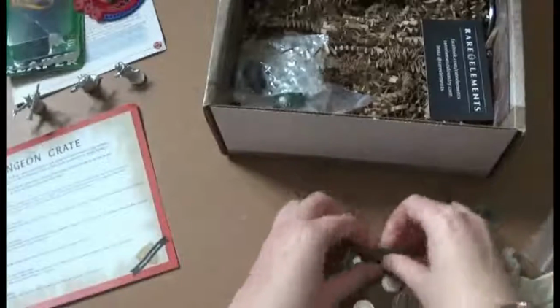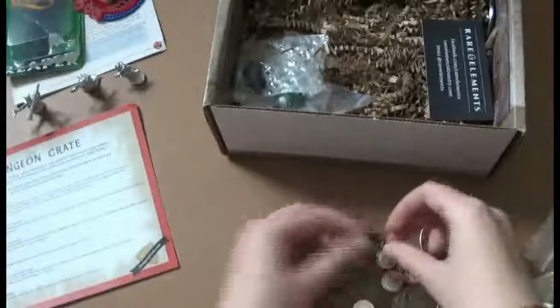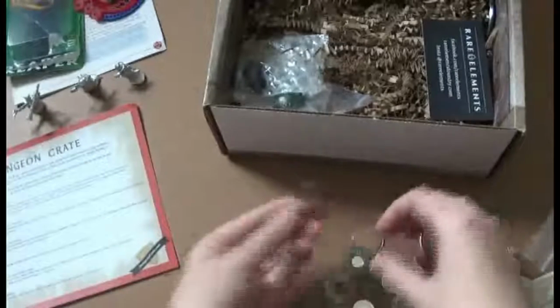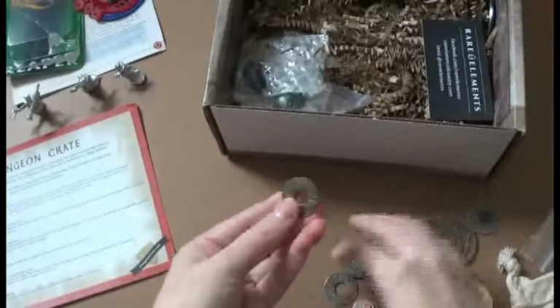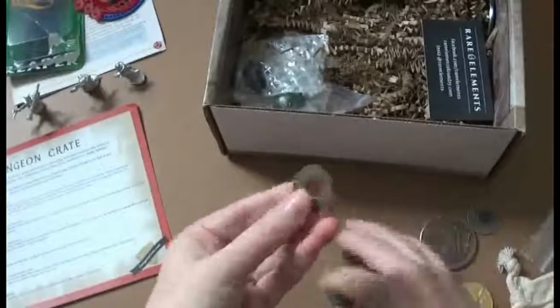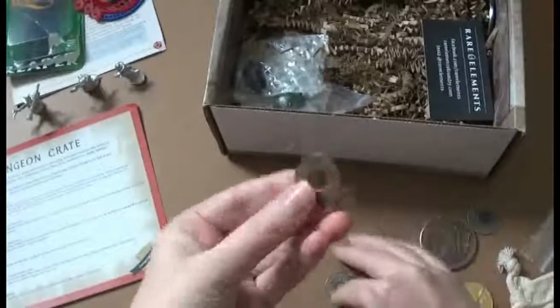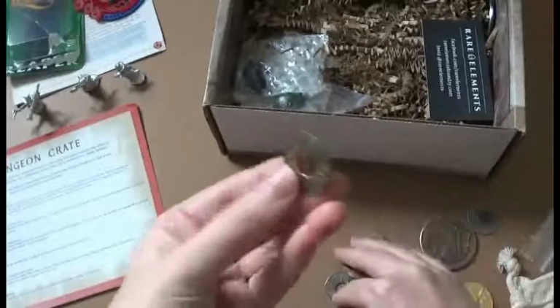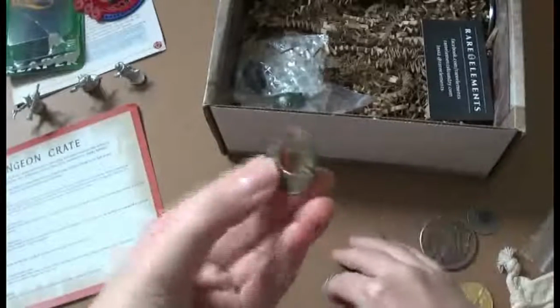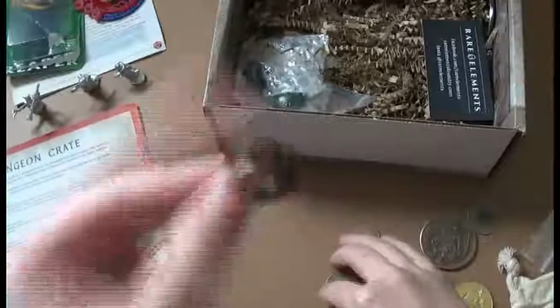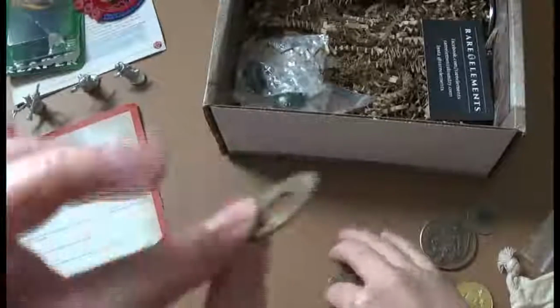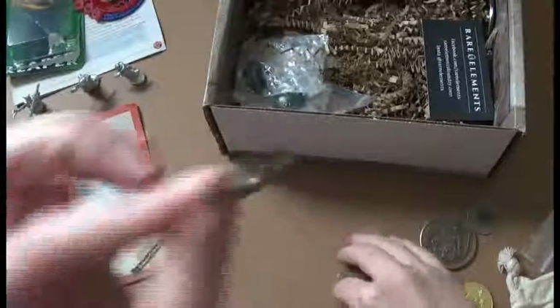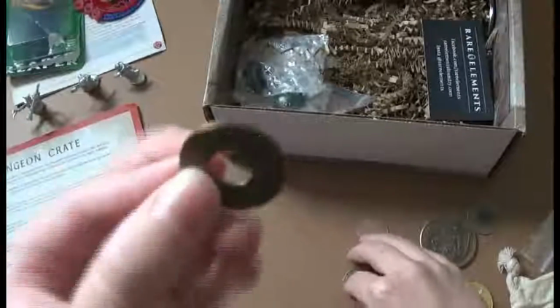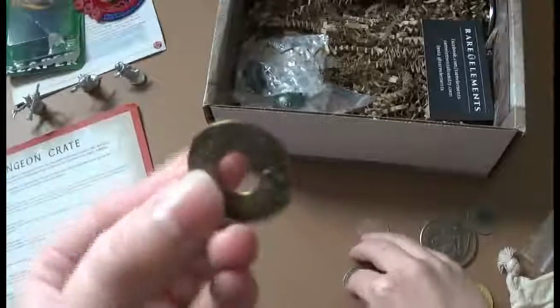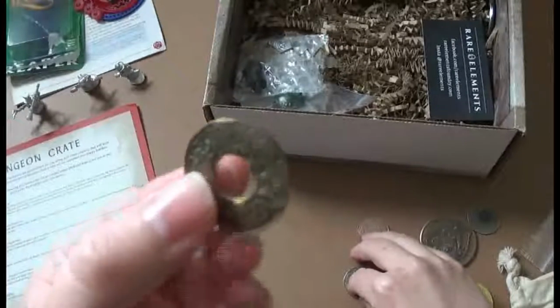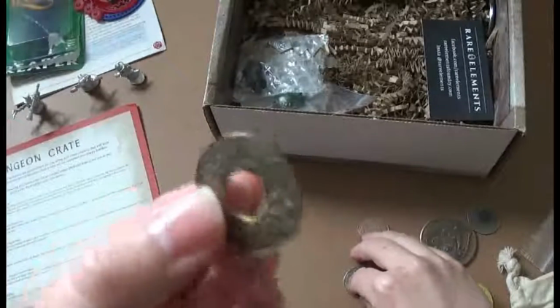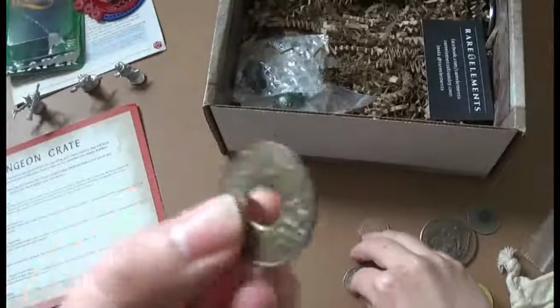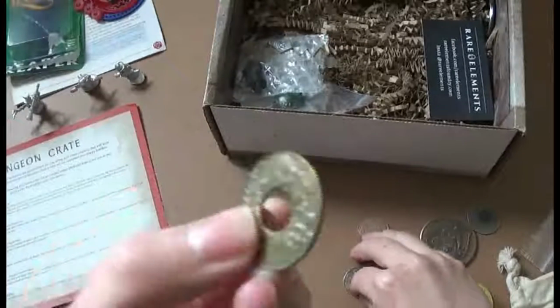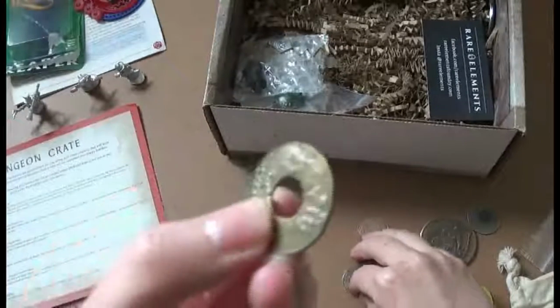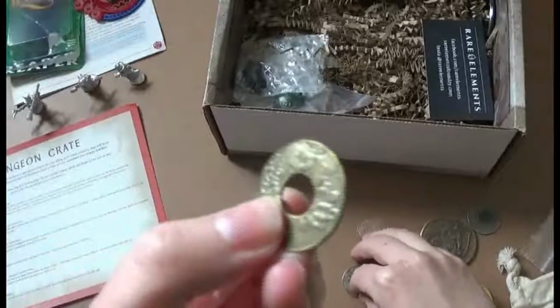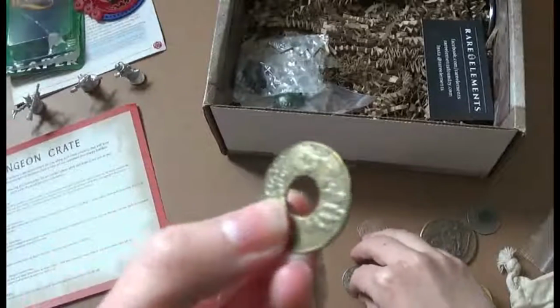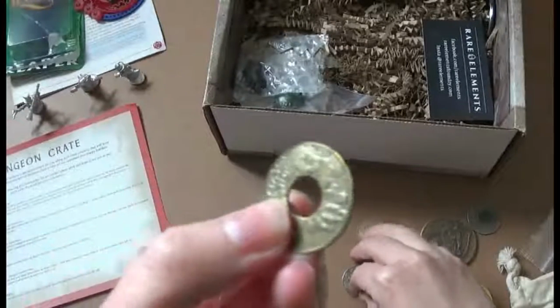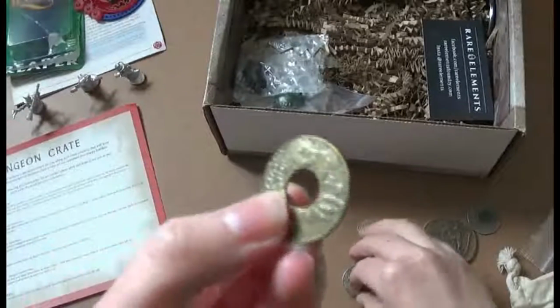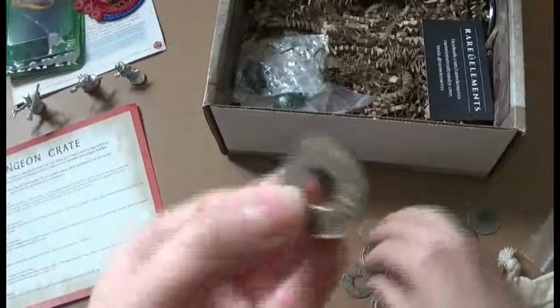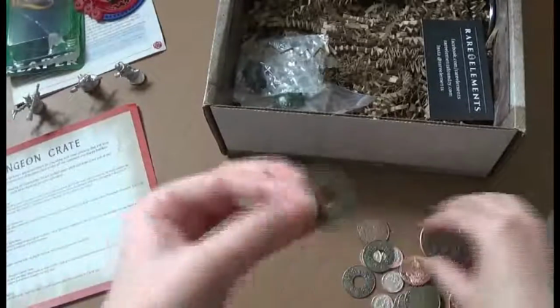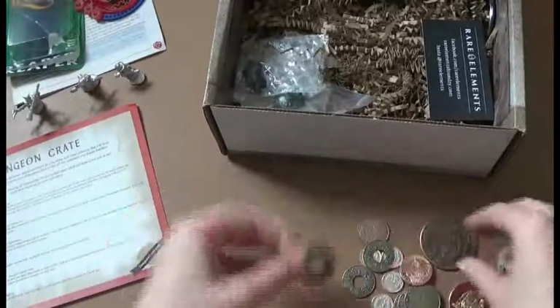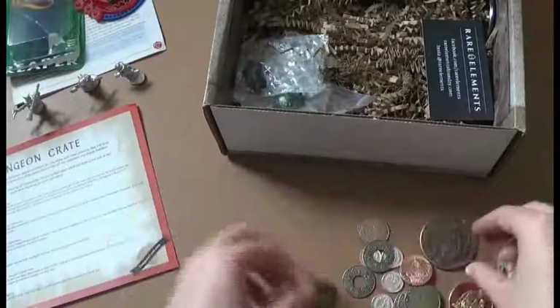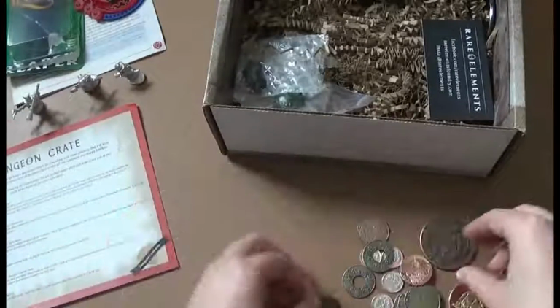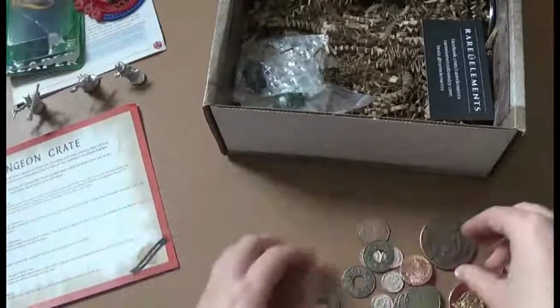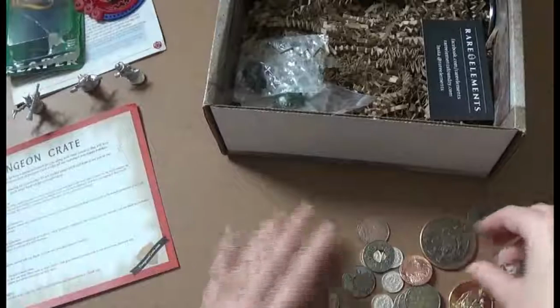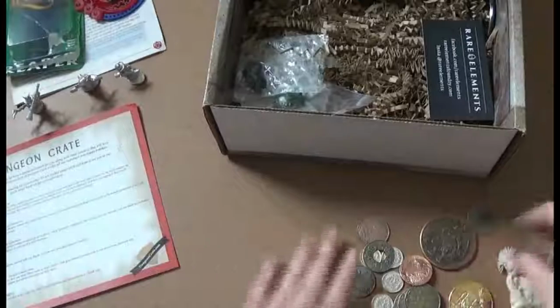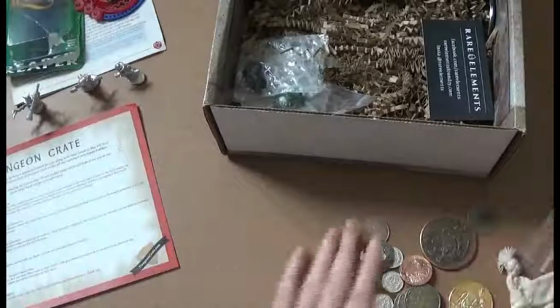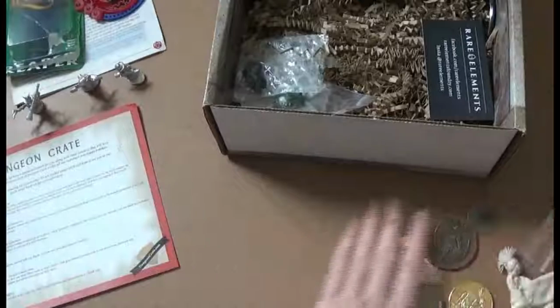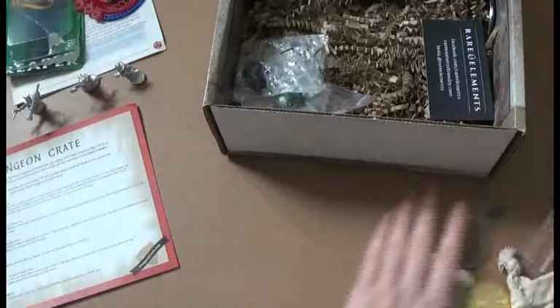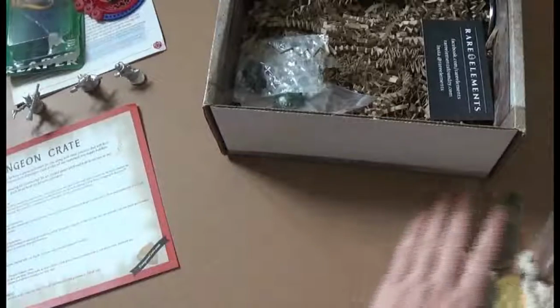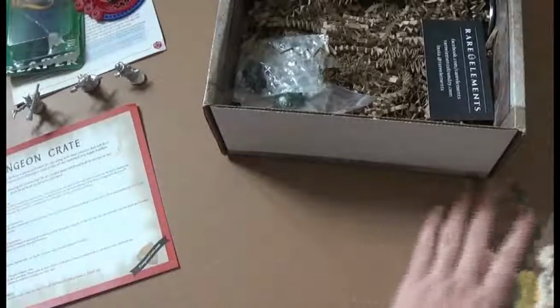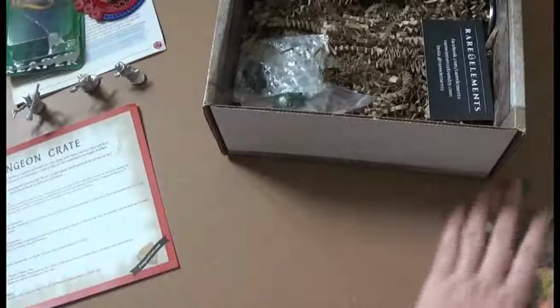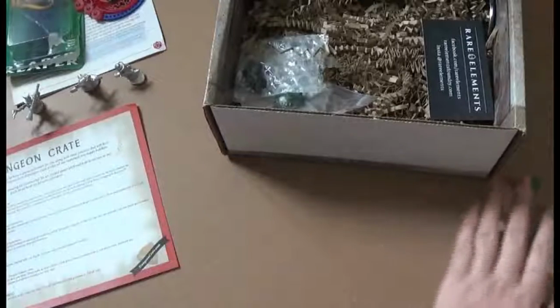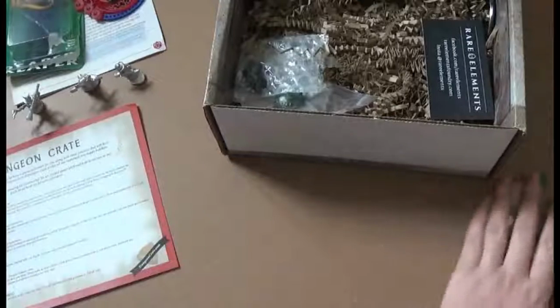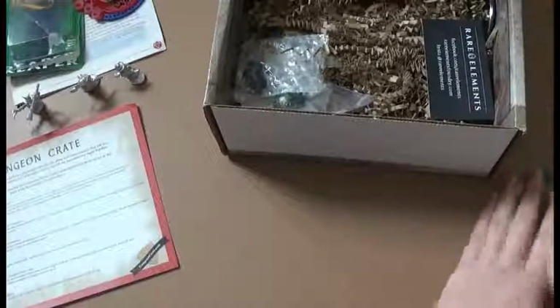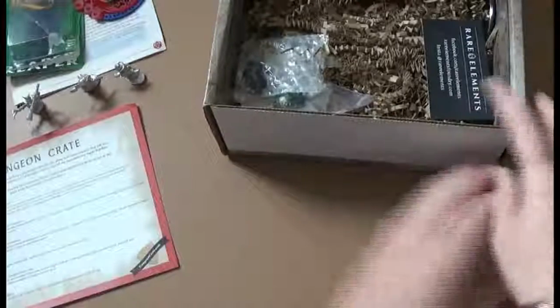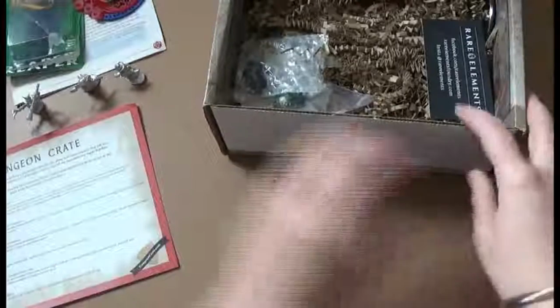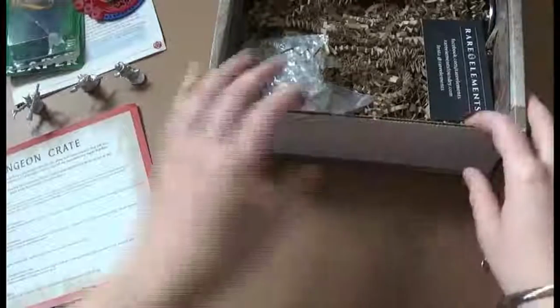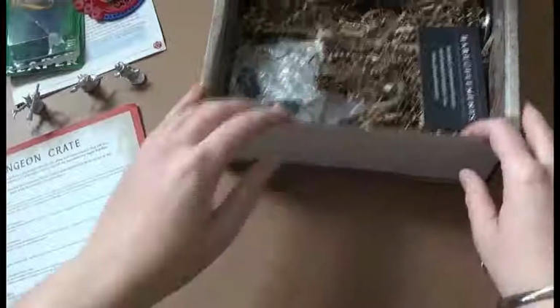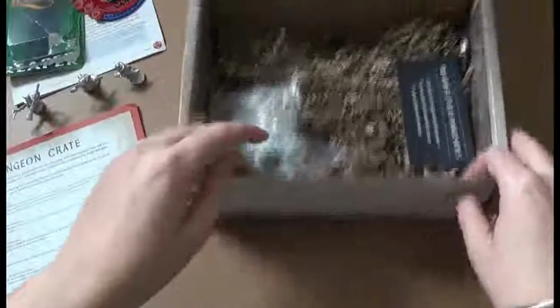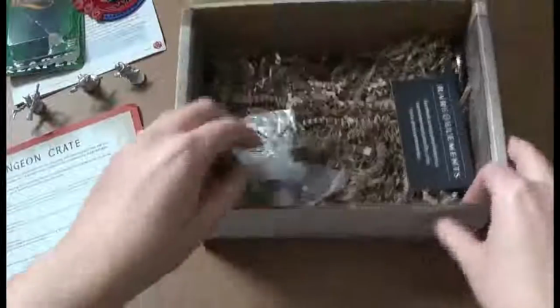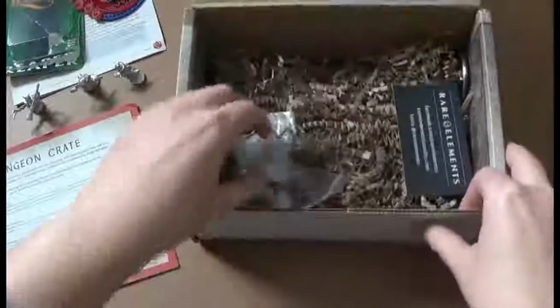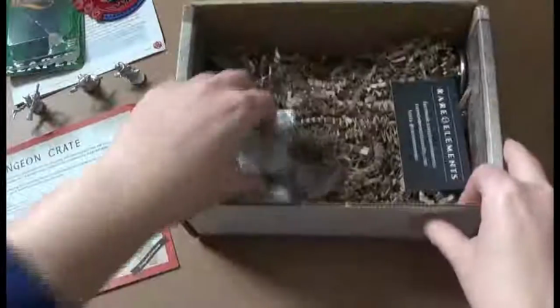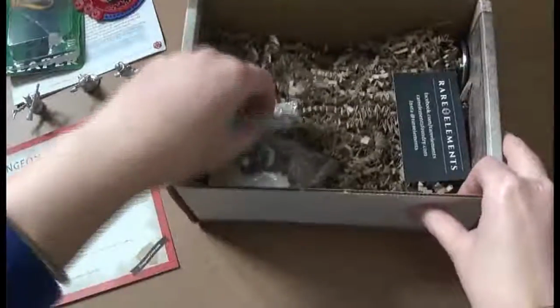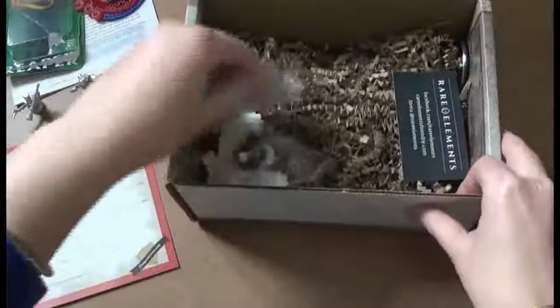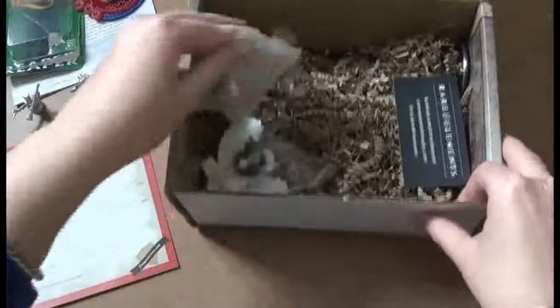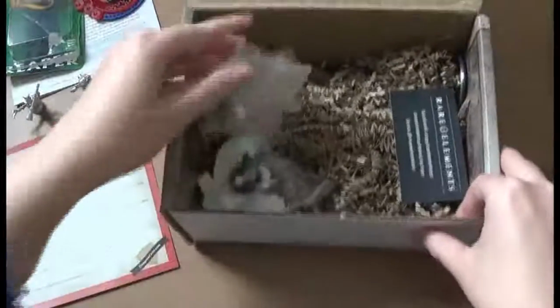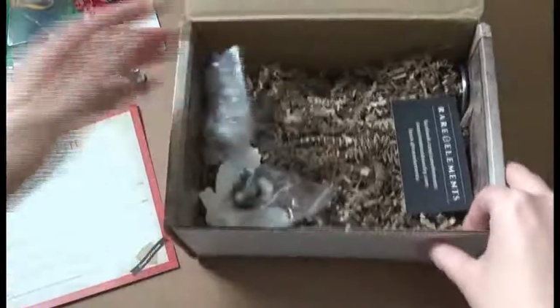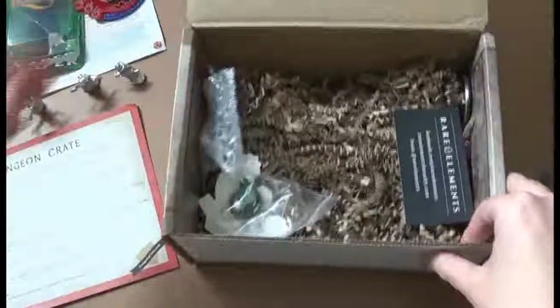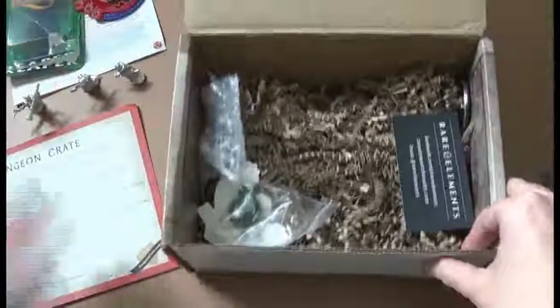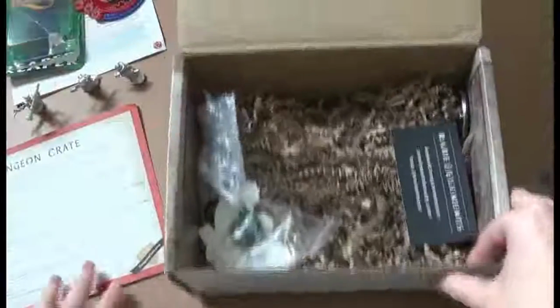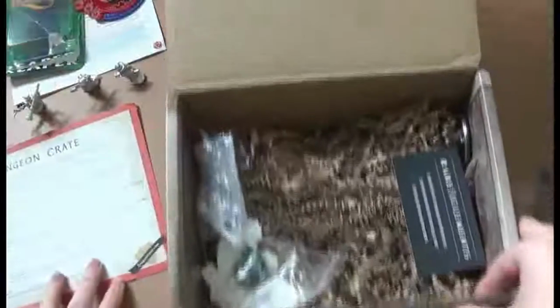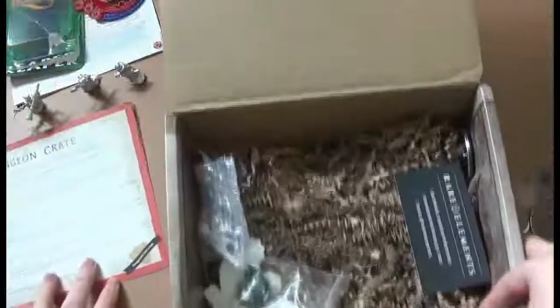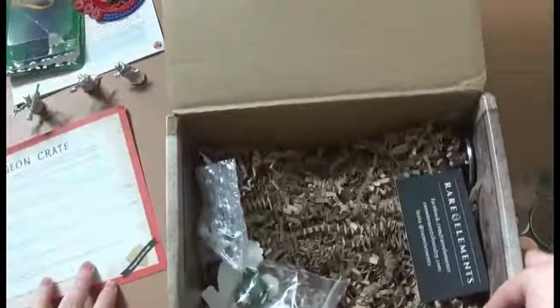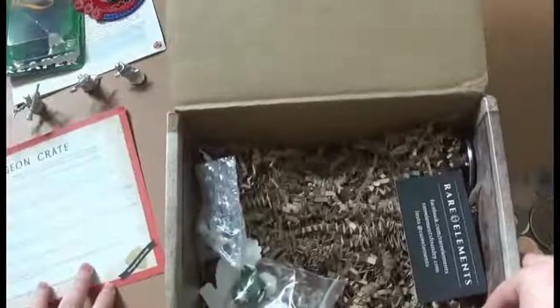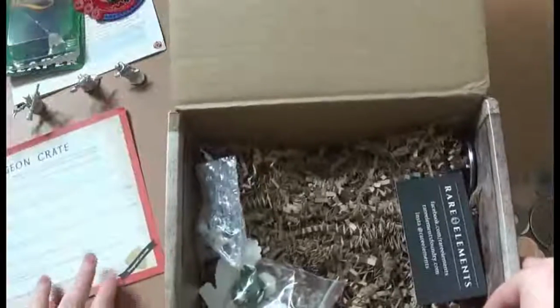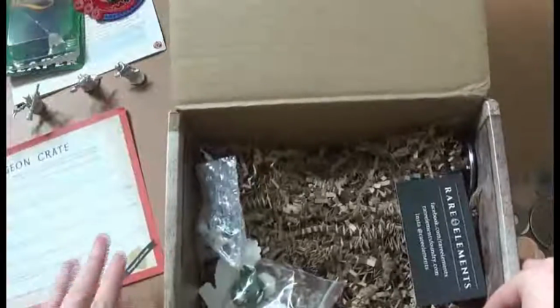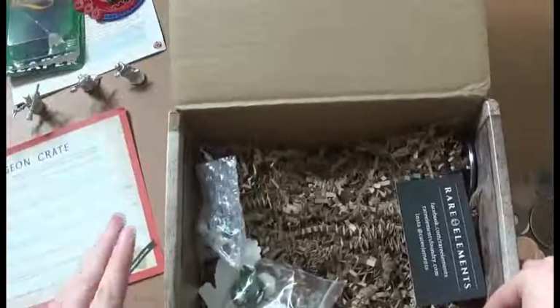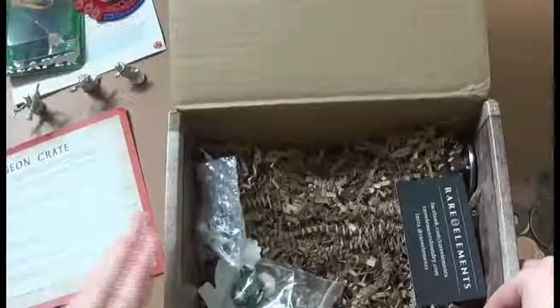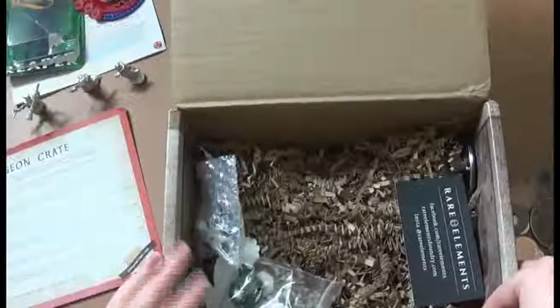Those are all pretty cool. I'm probably gonna put a leather cord through these so that we can wear them, just because I think that would be neat.